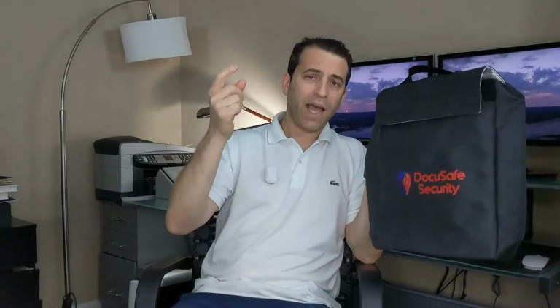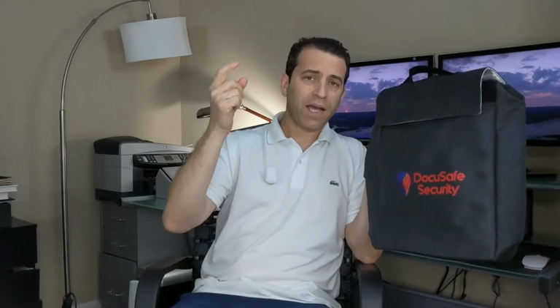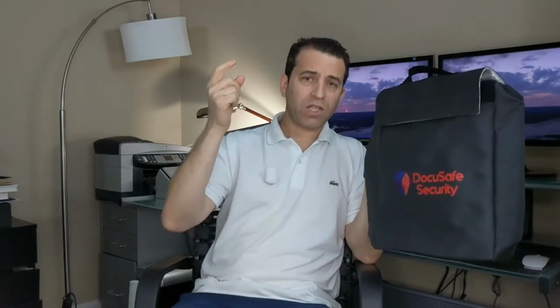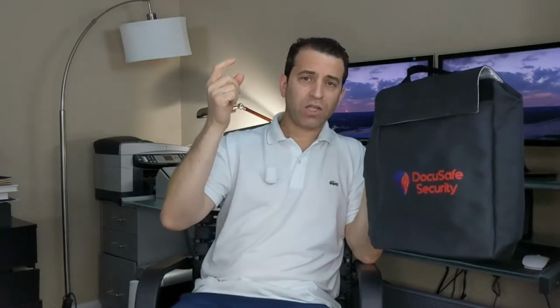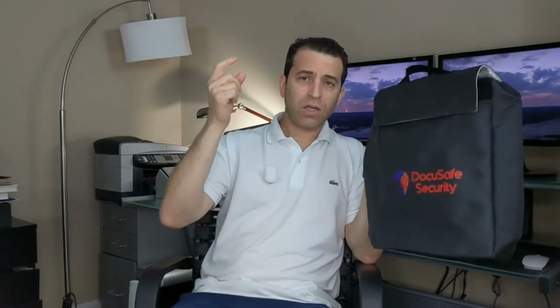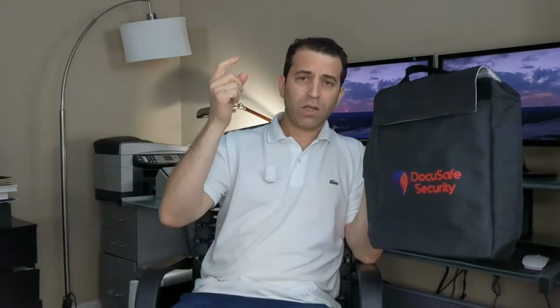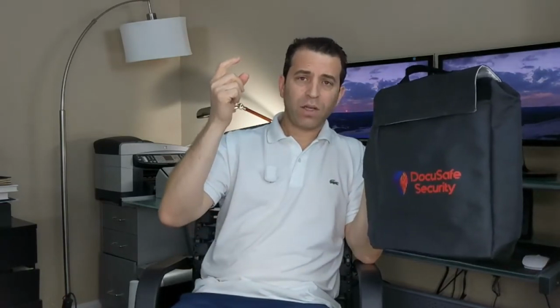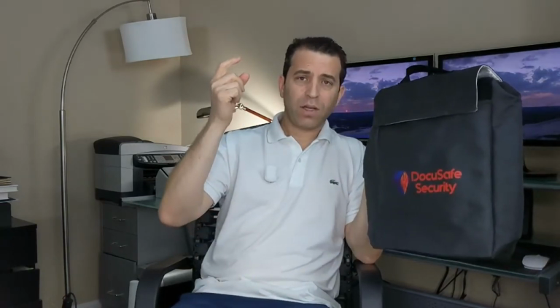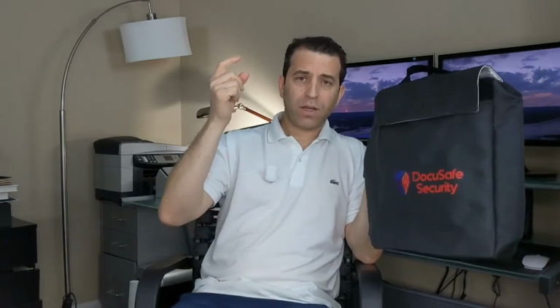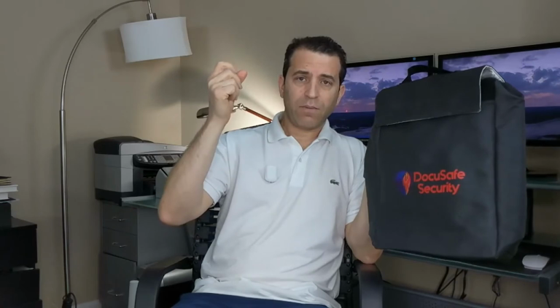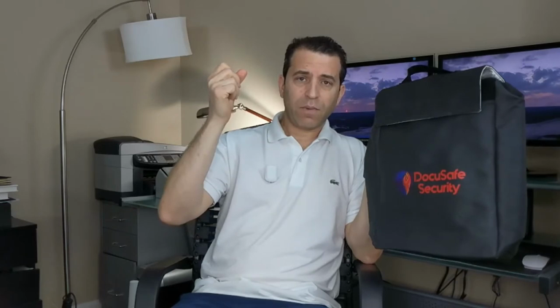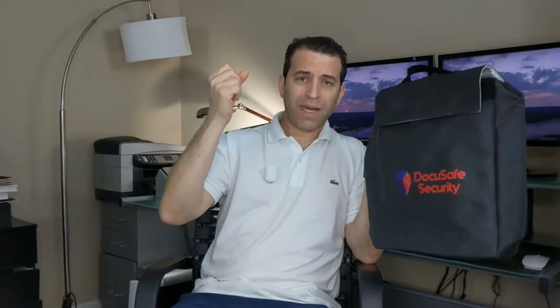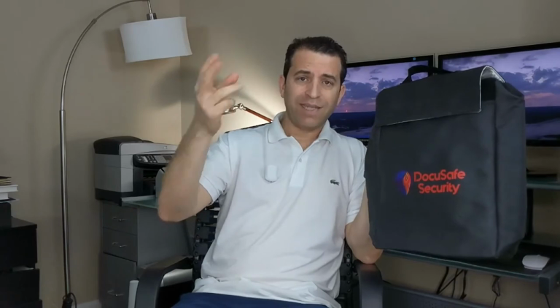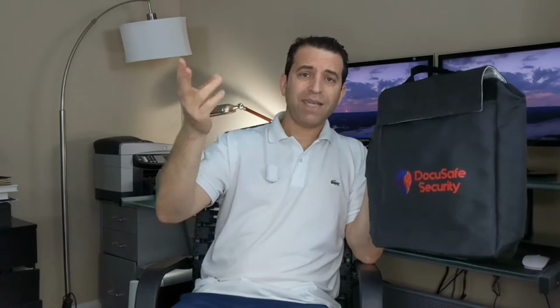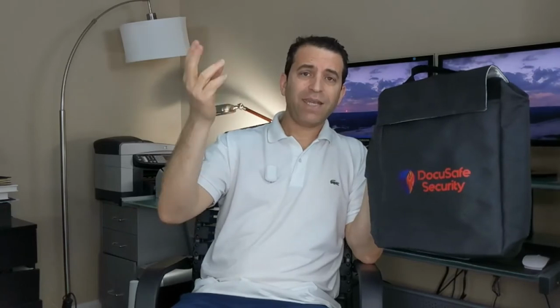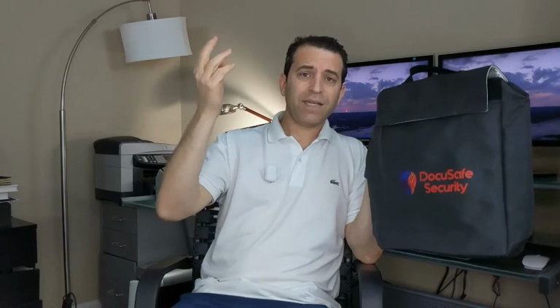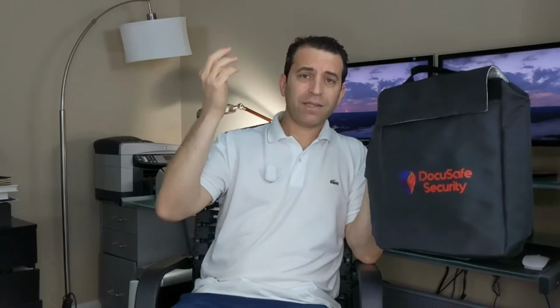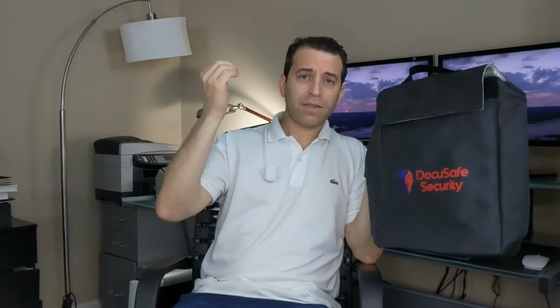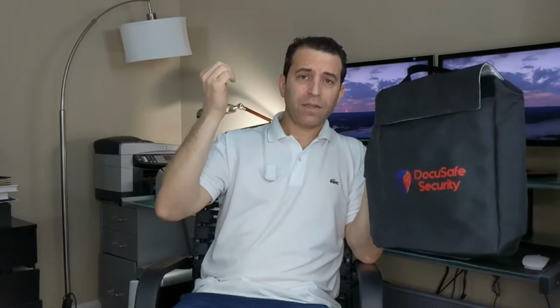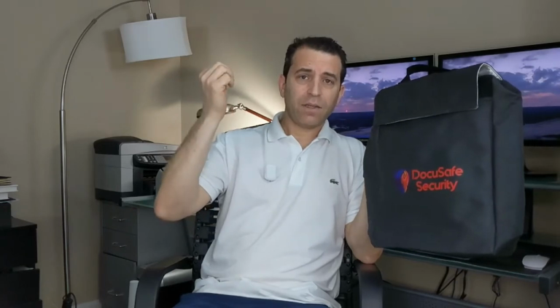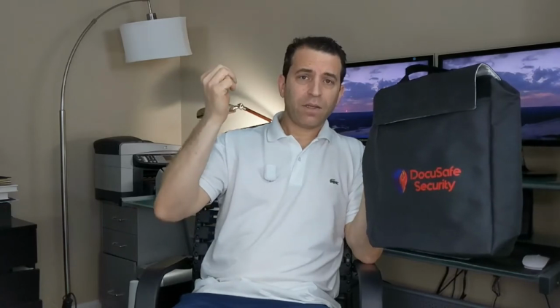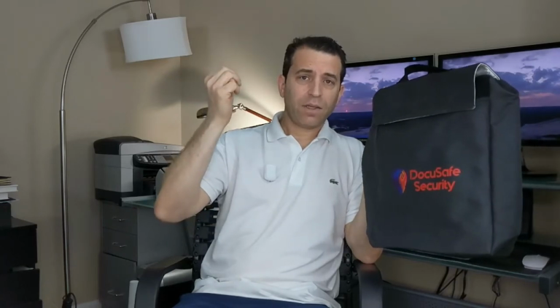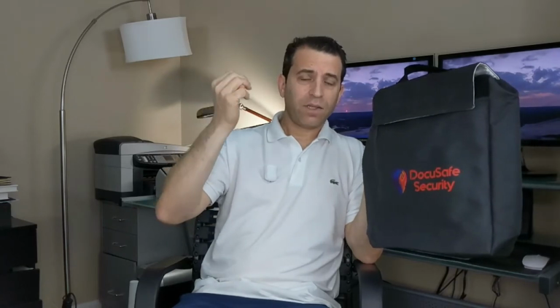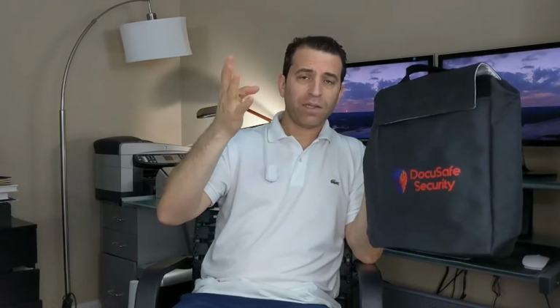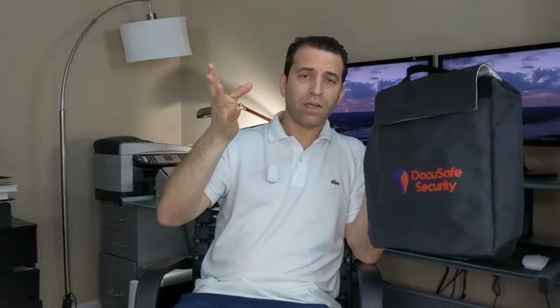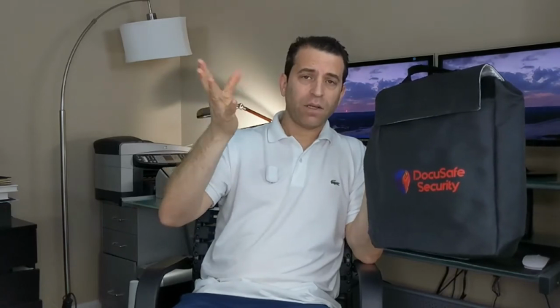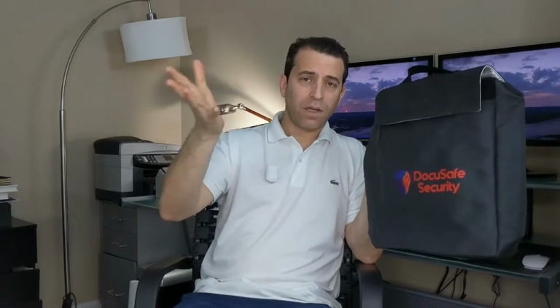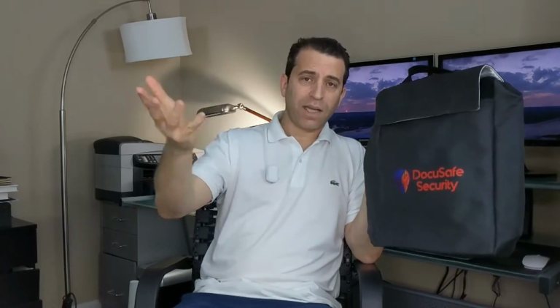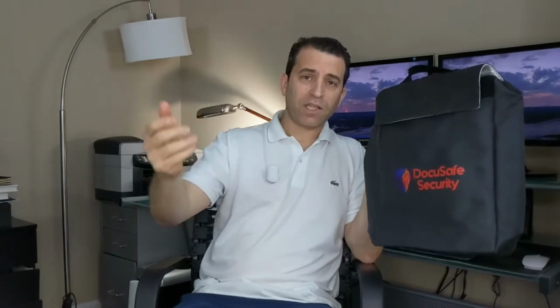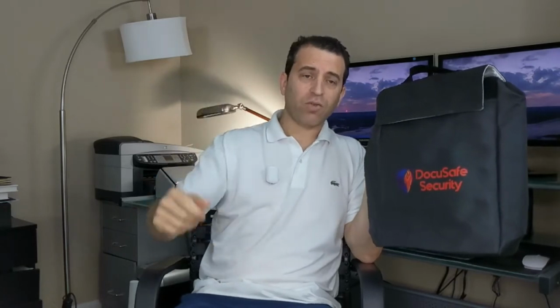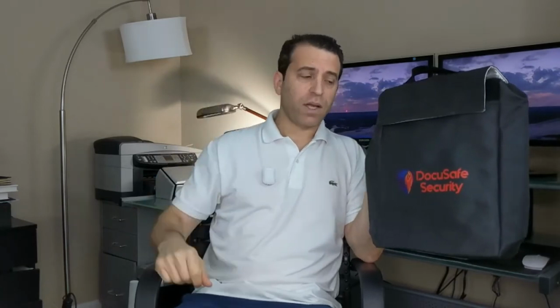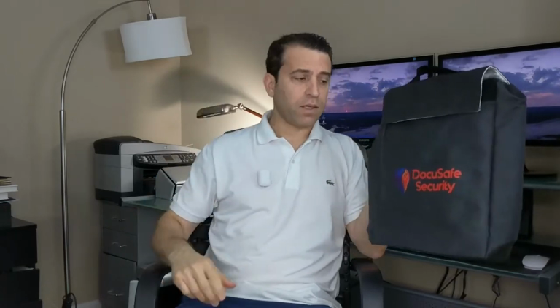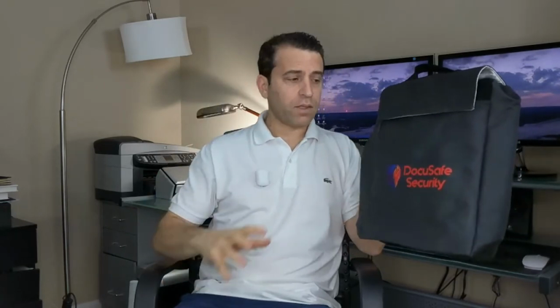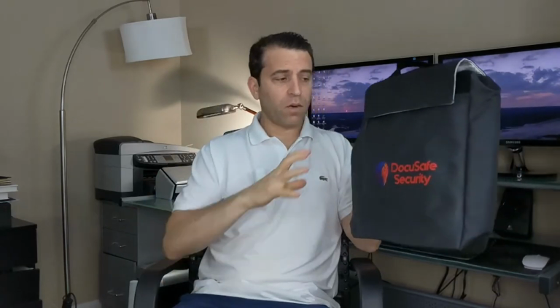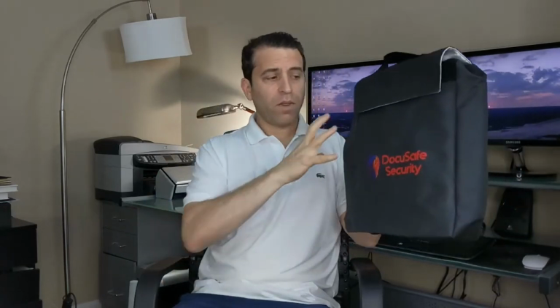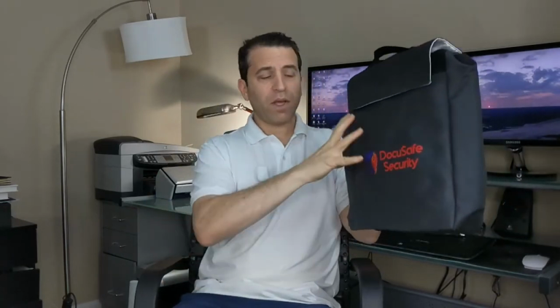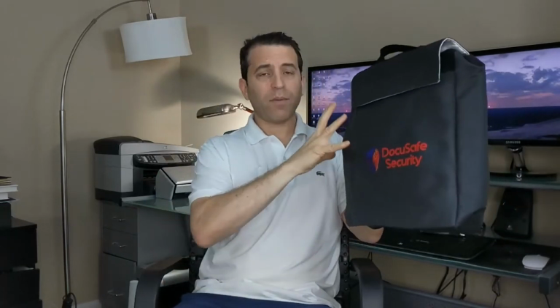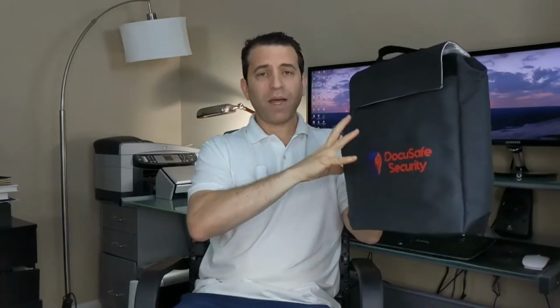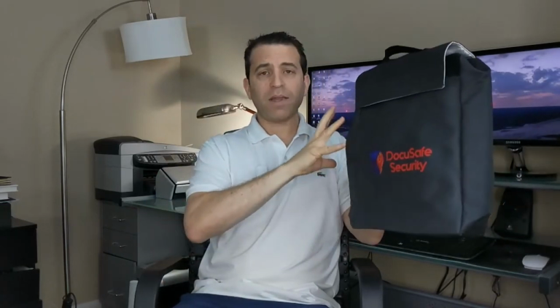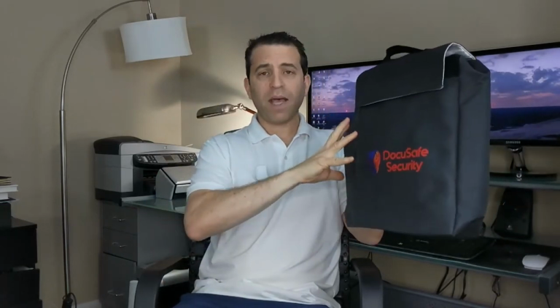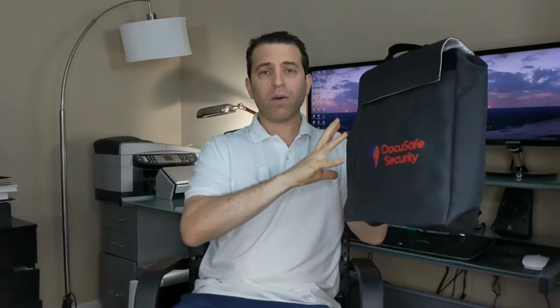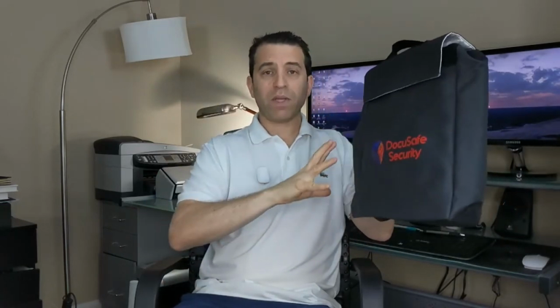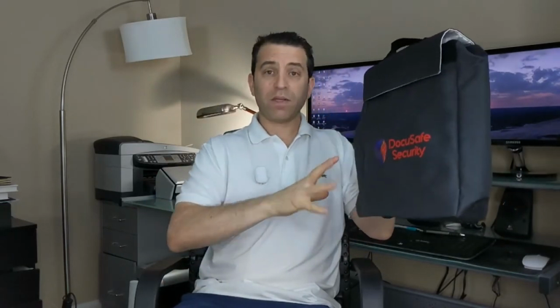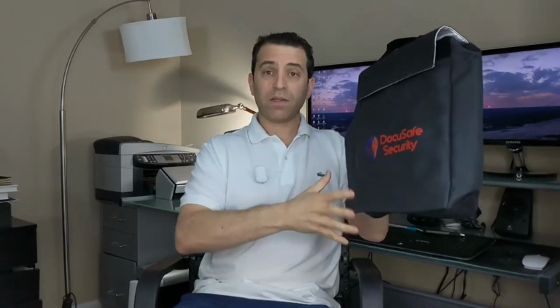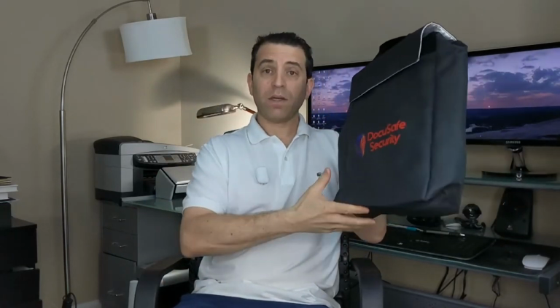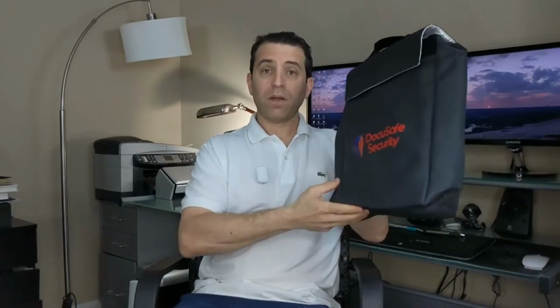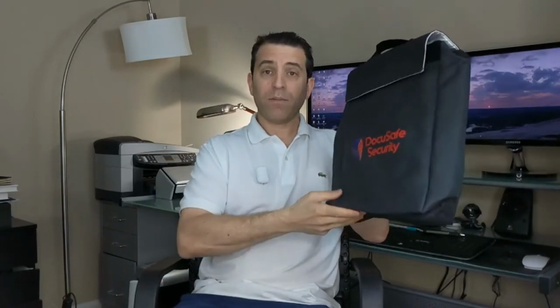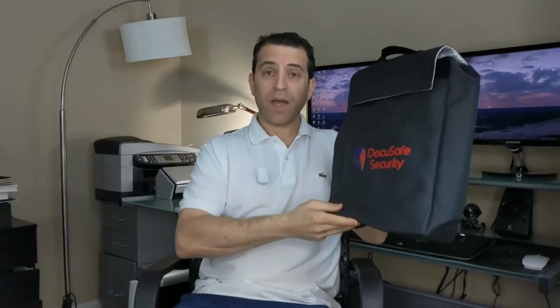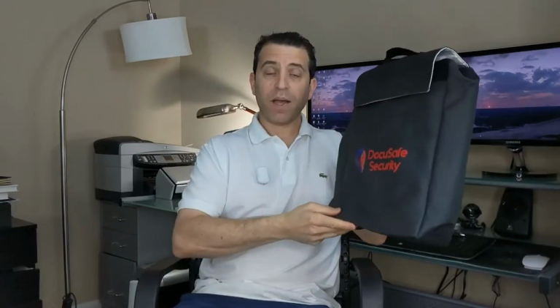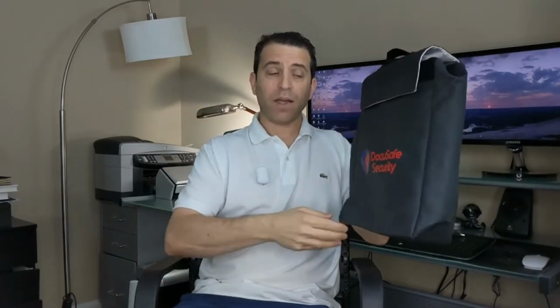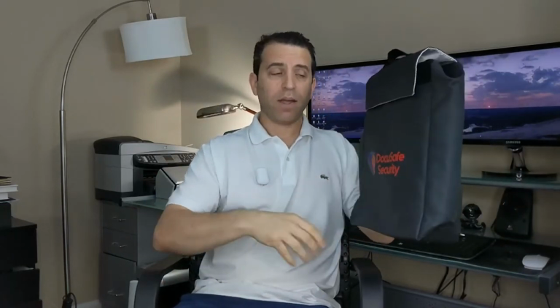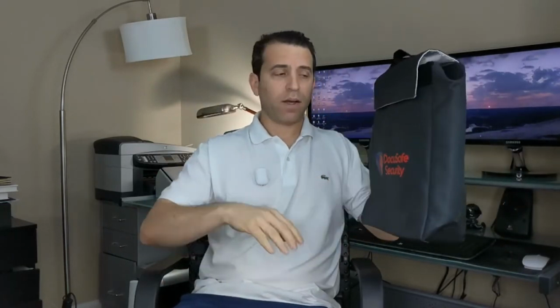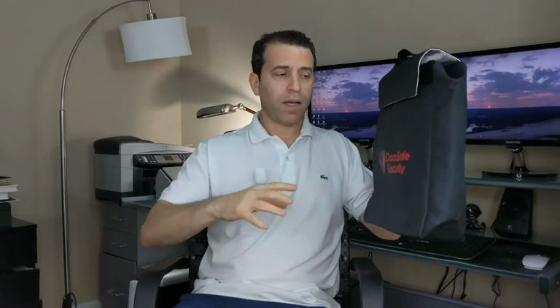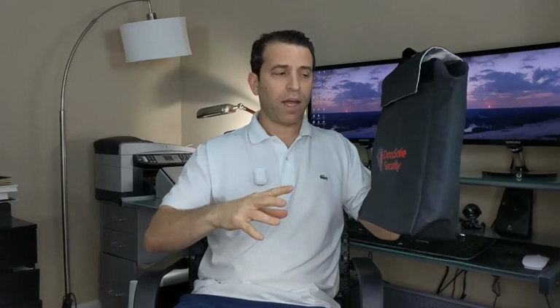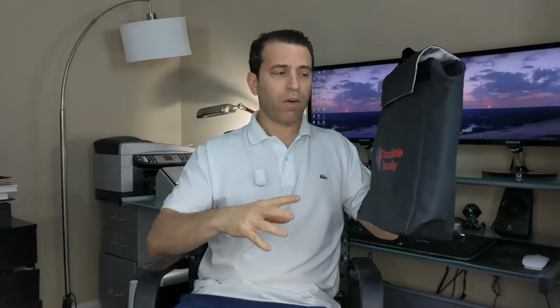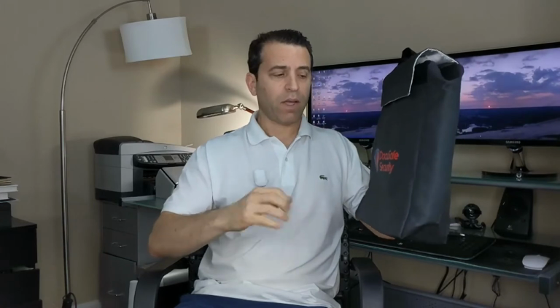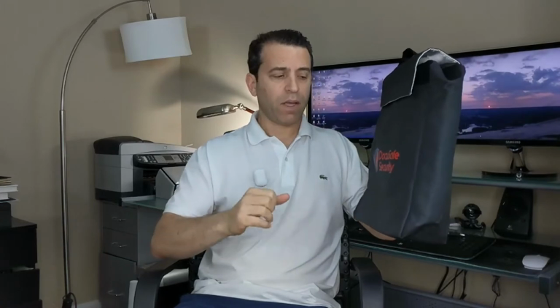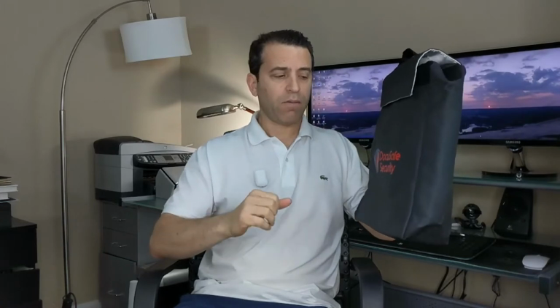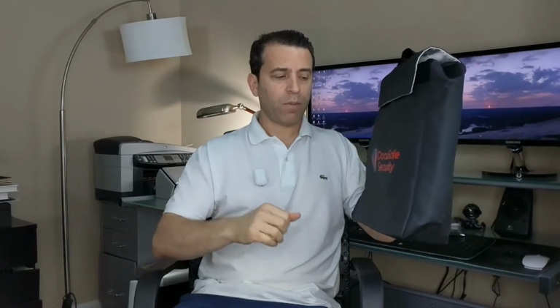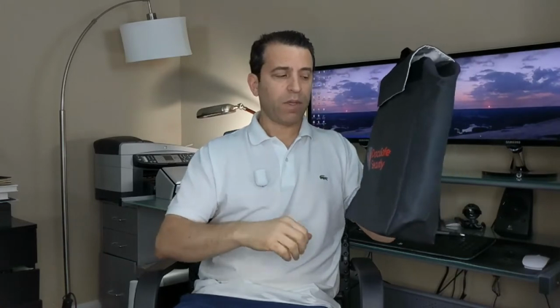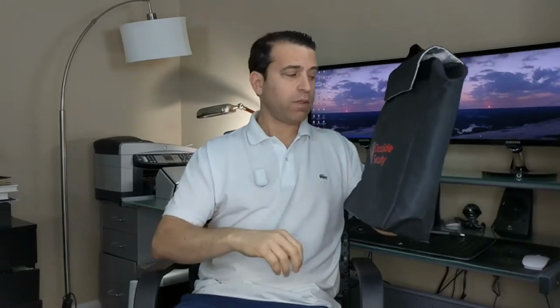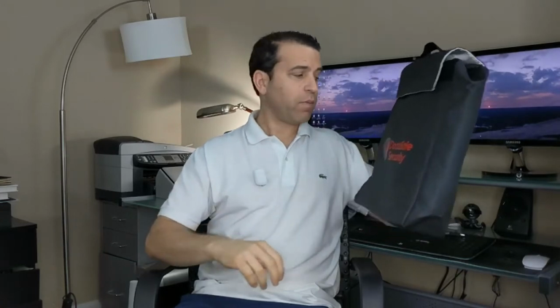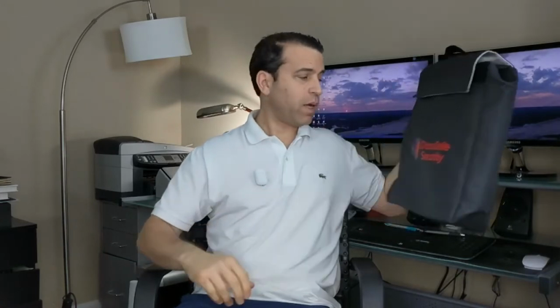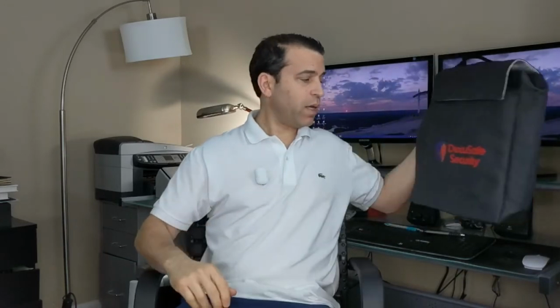cash, IDs, electronics — just think about that with this bag and how it can give you peace of mind.